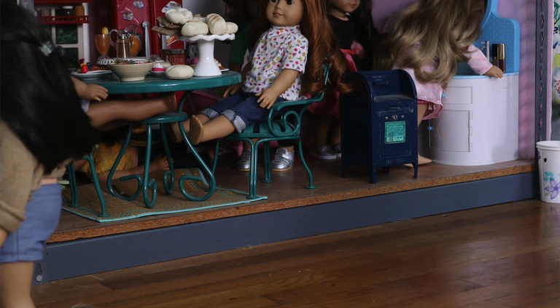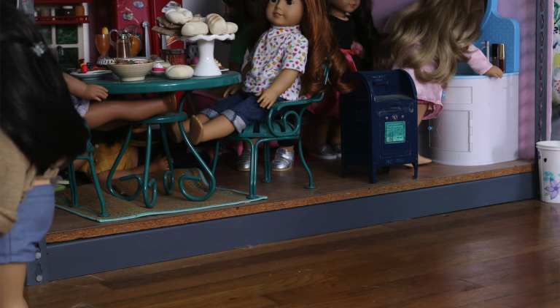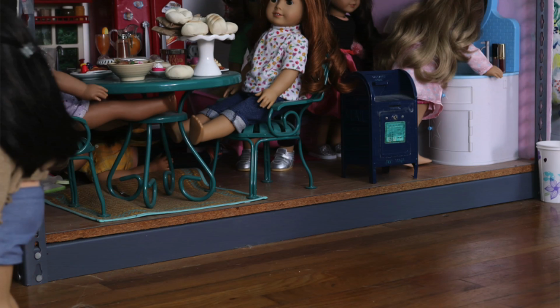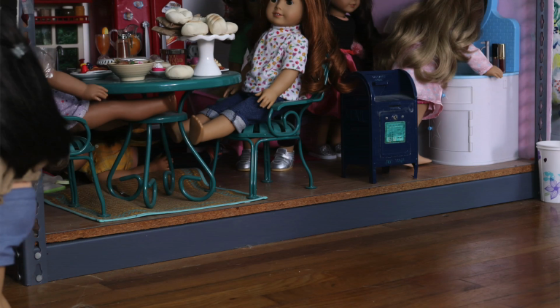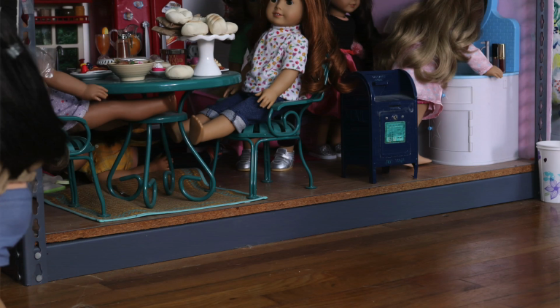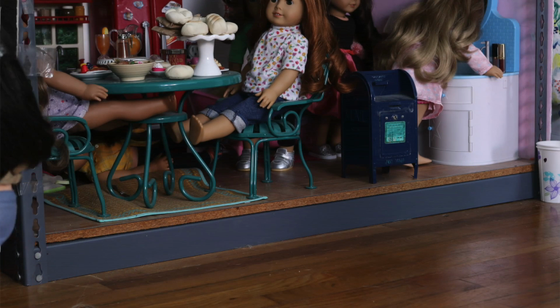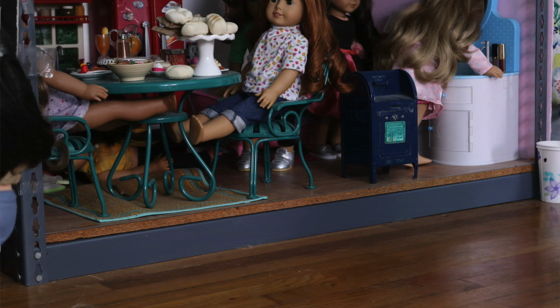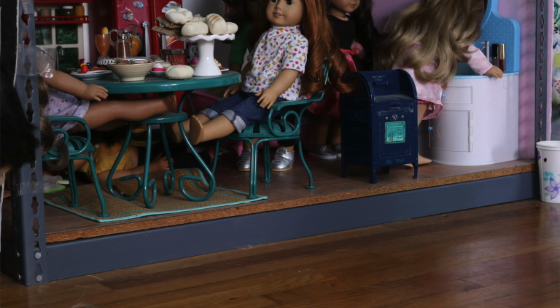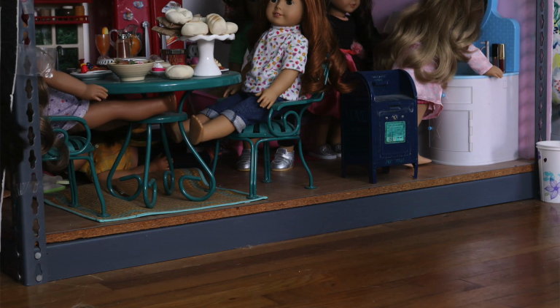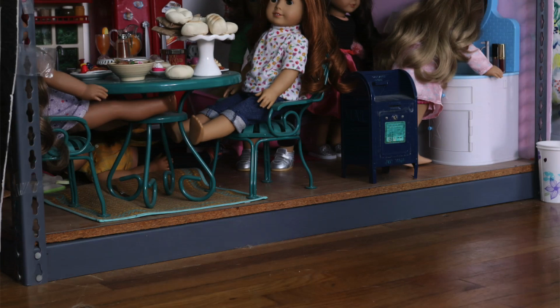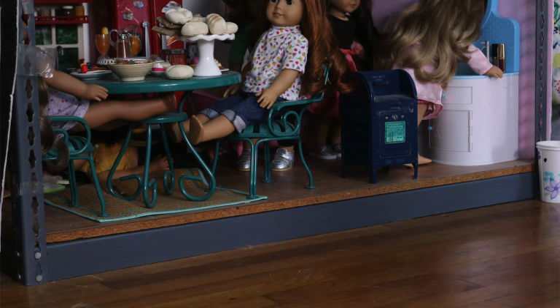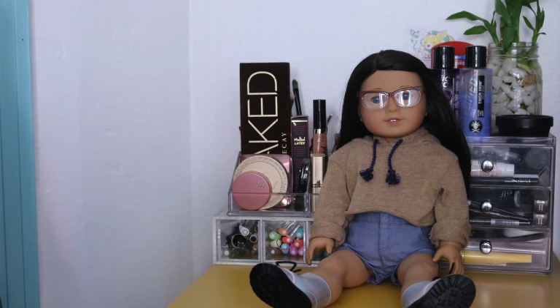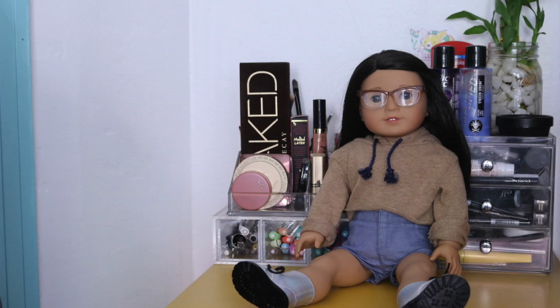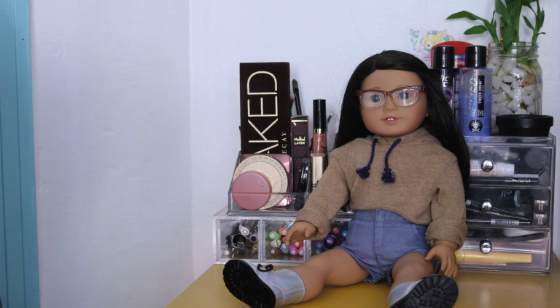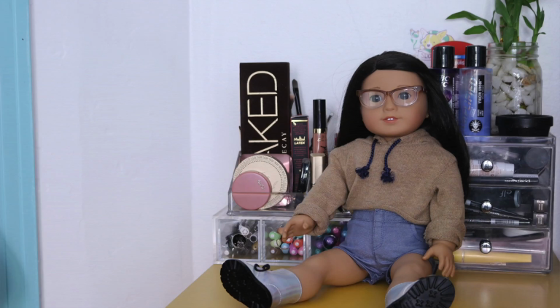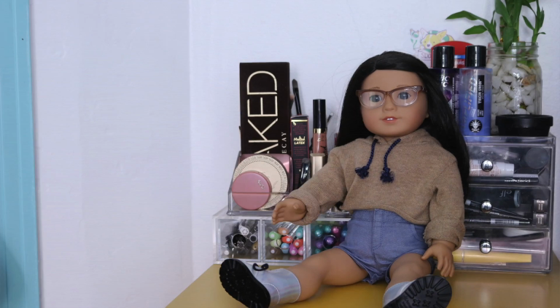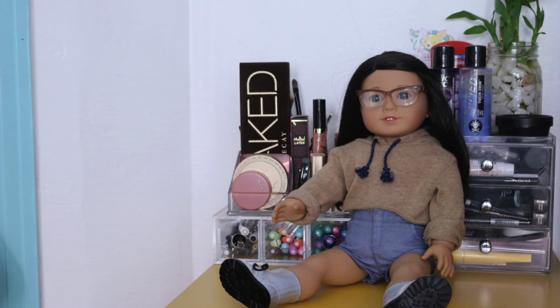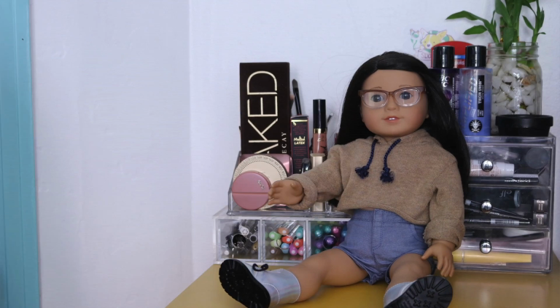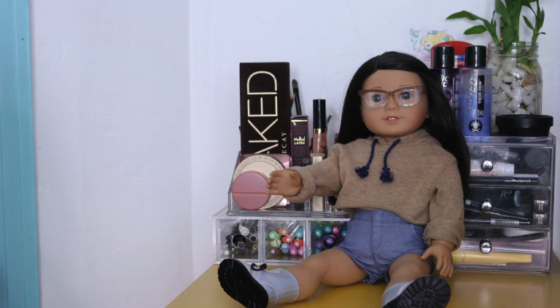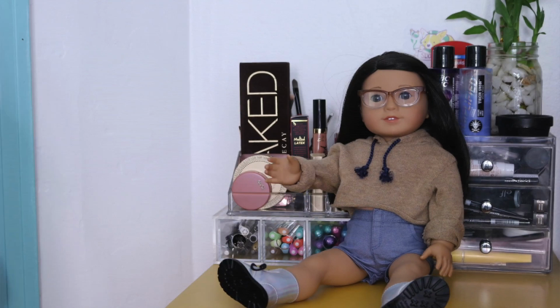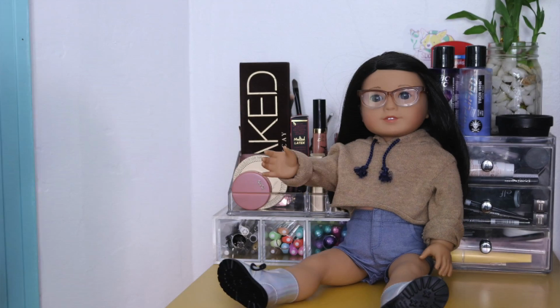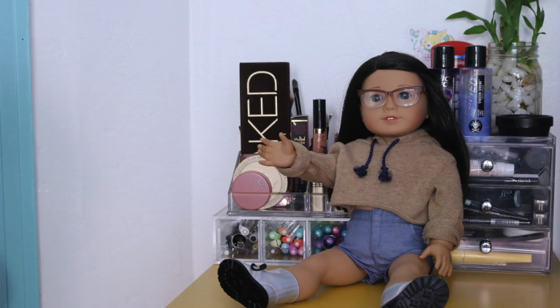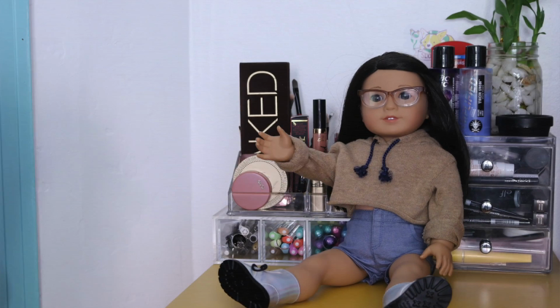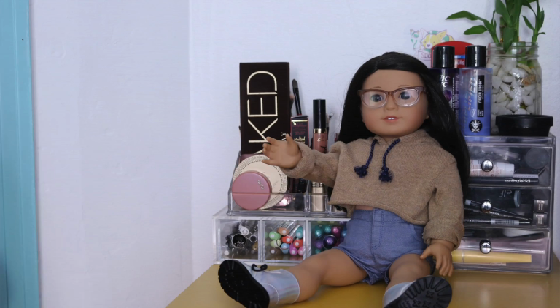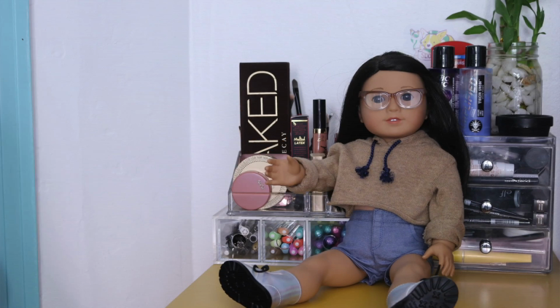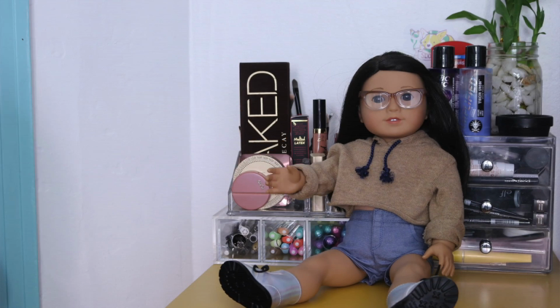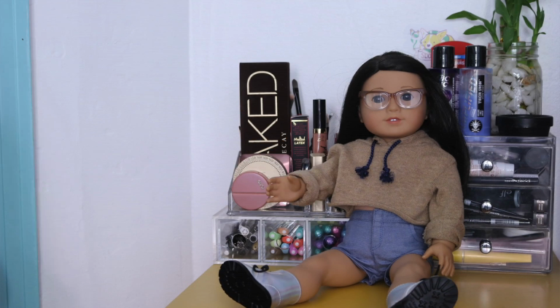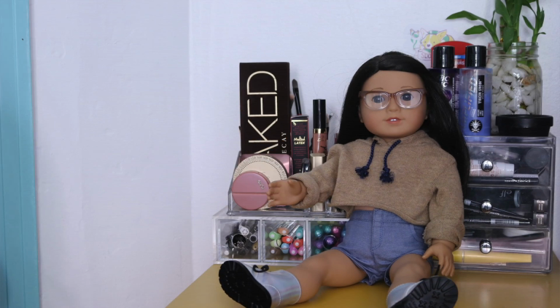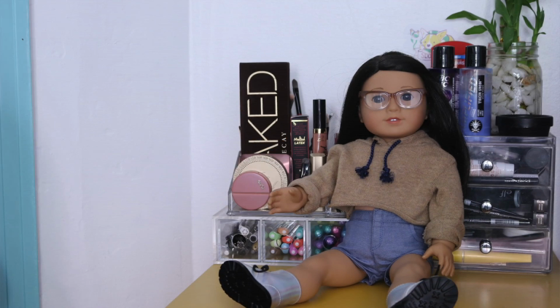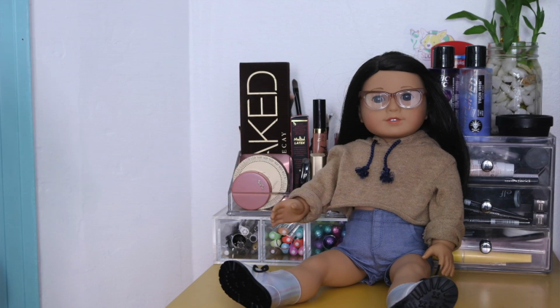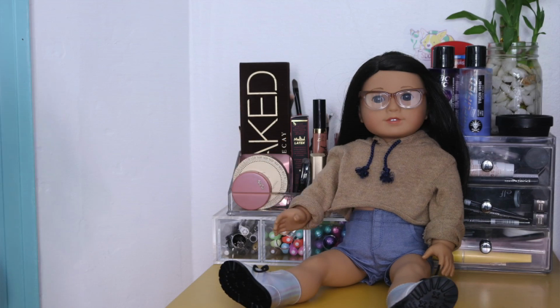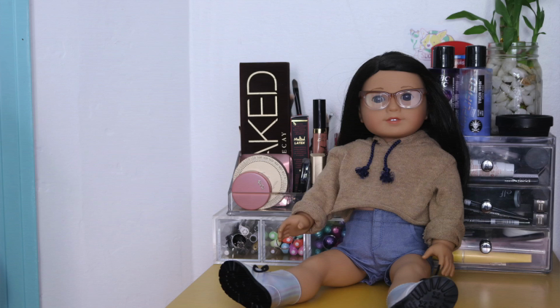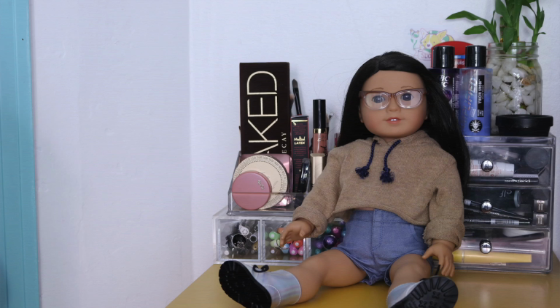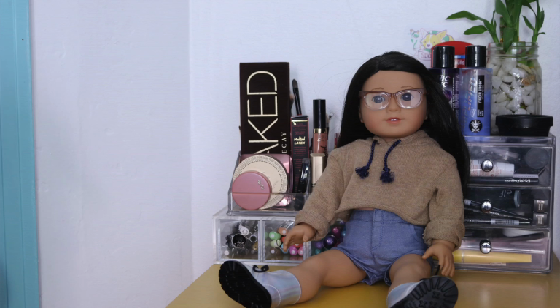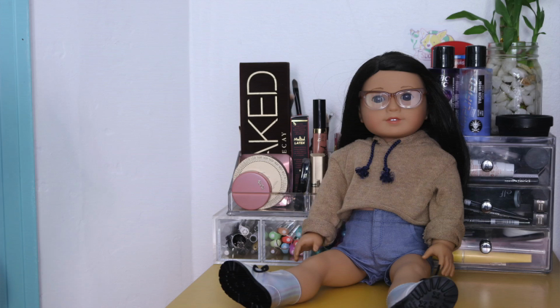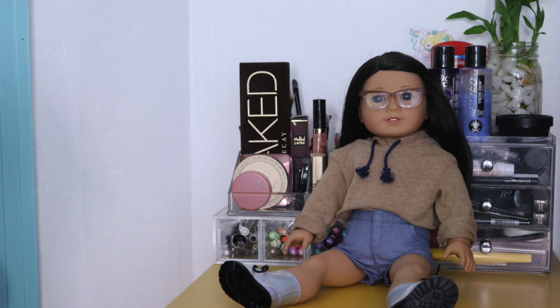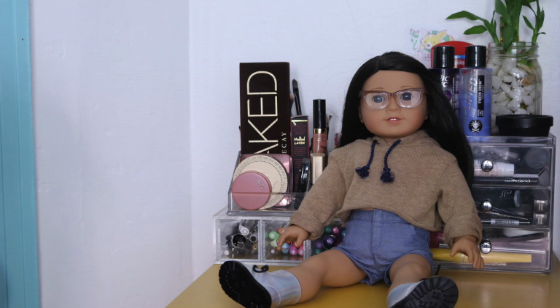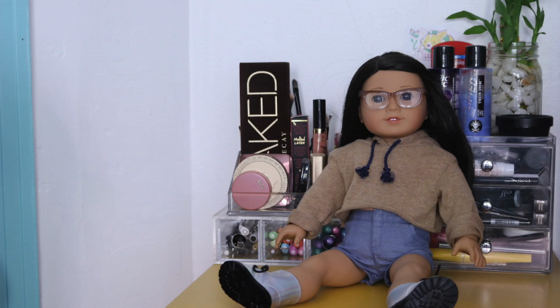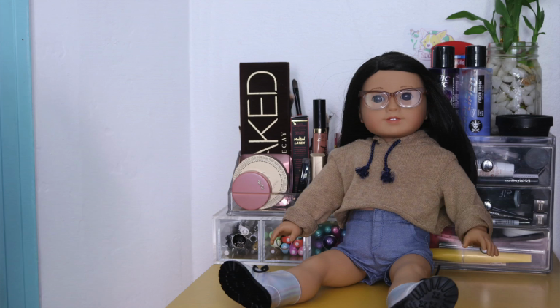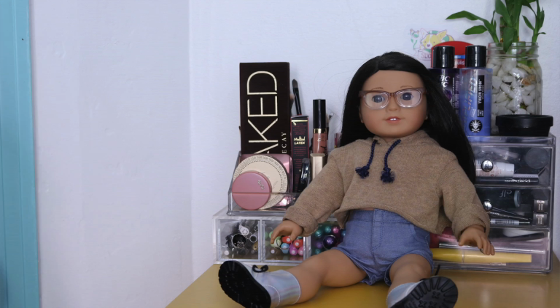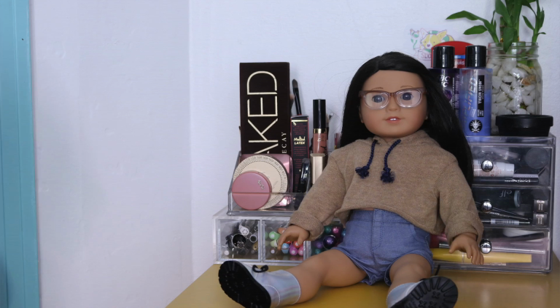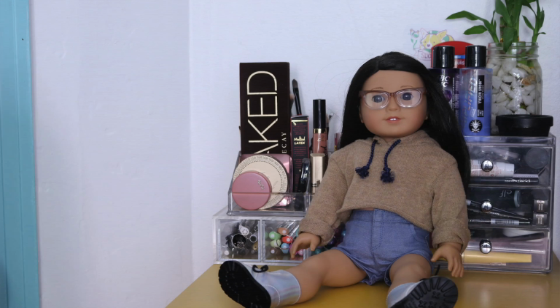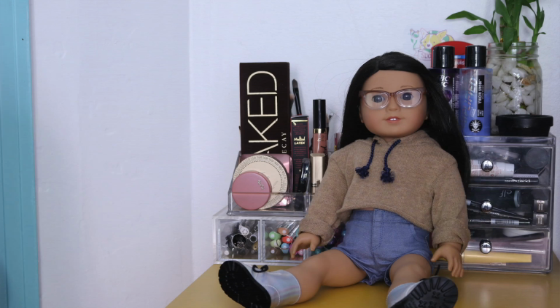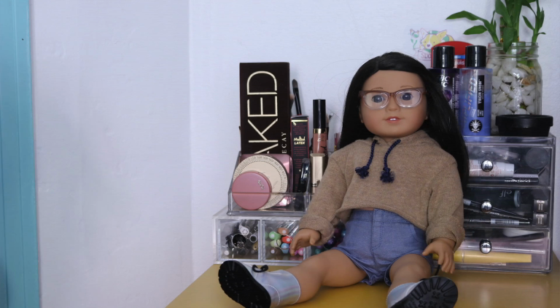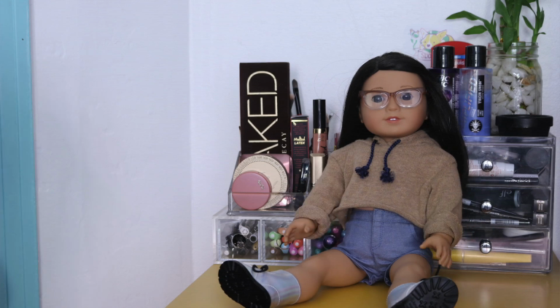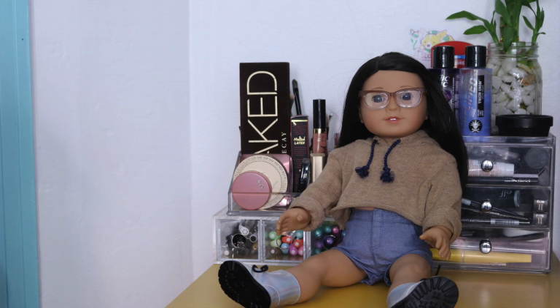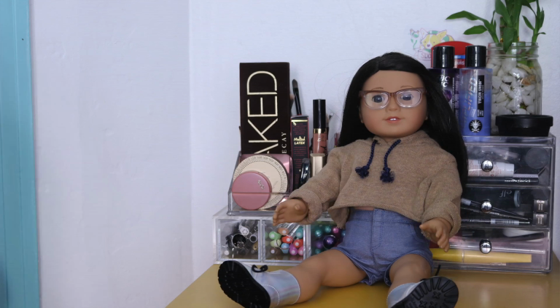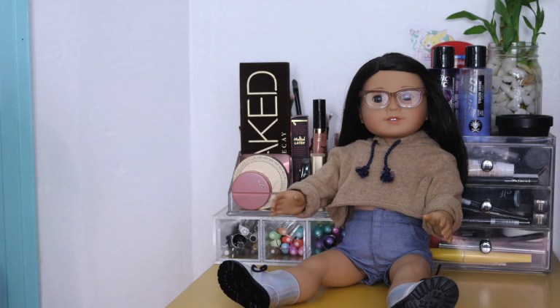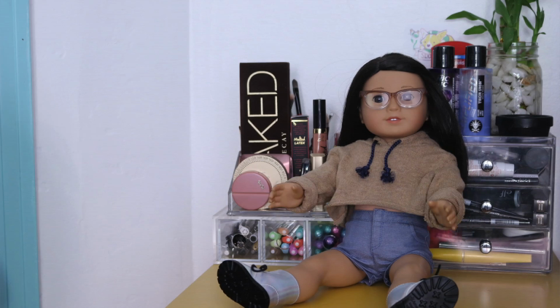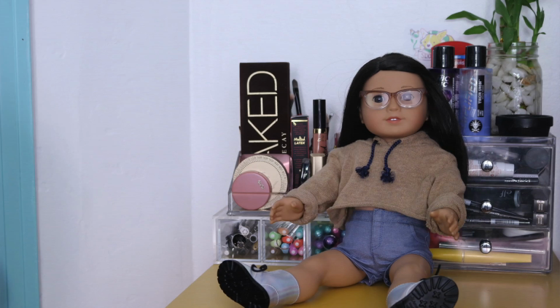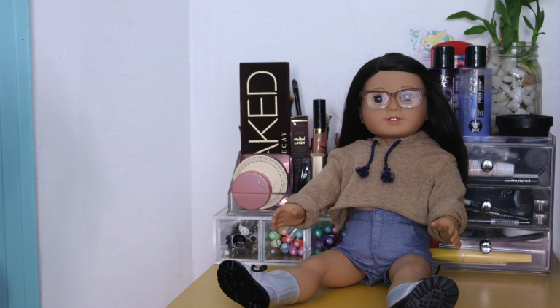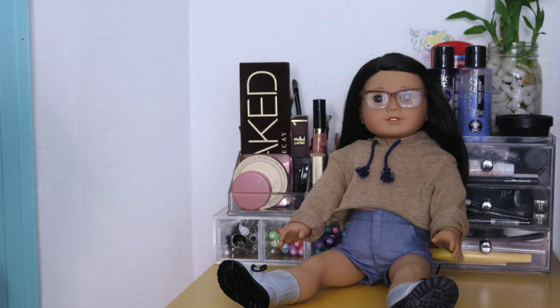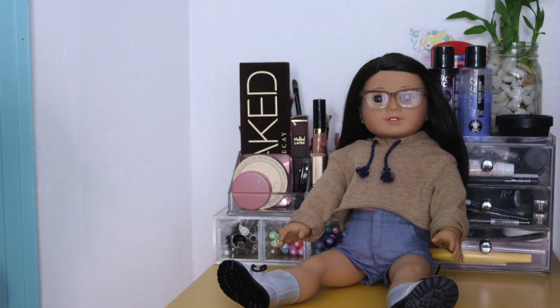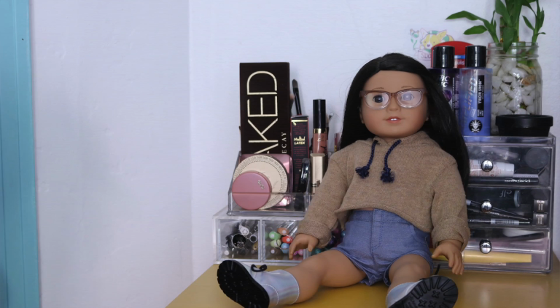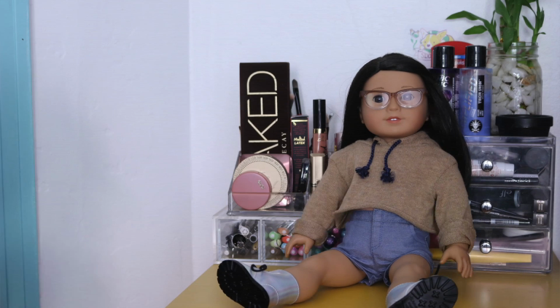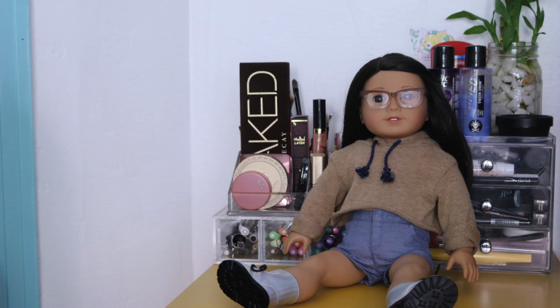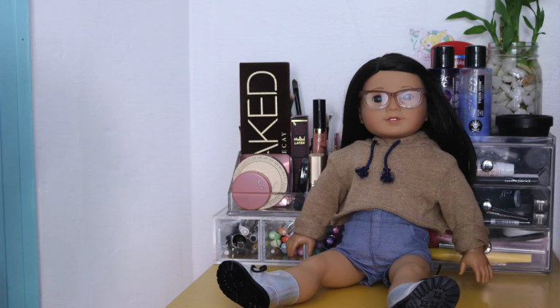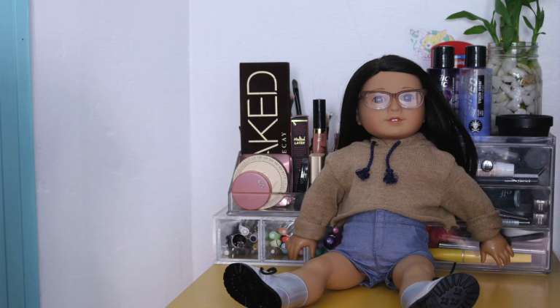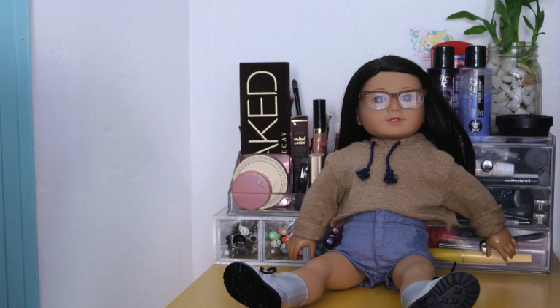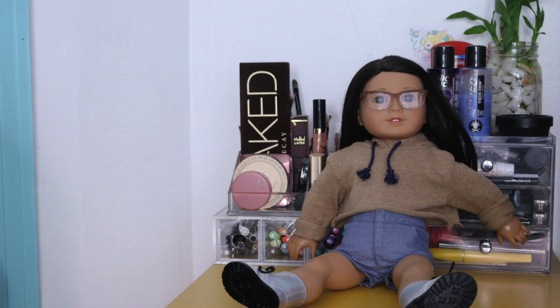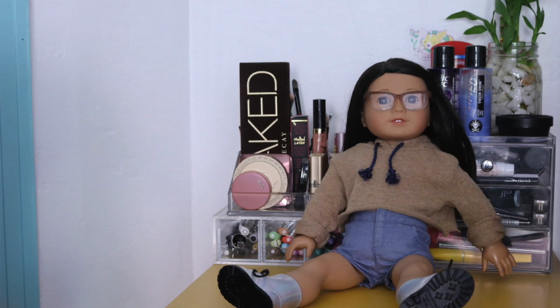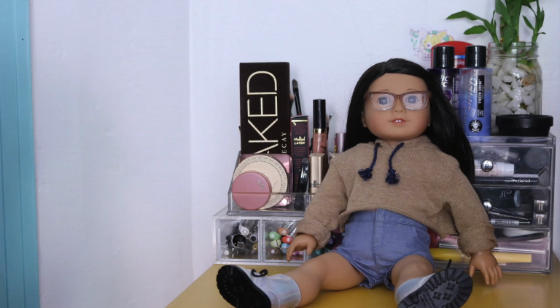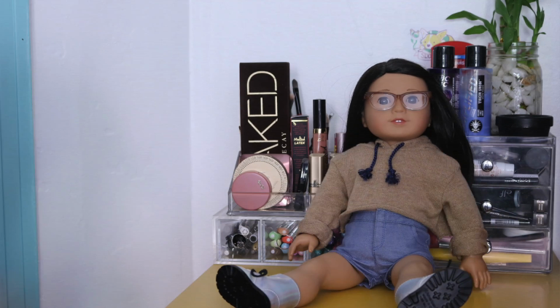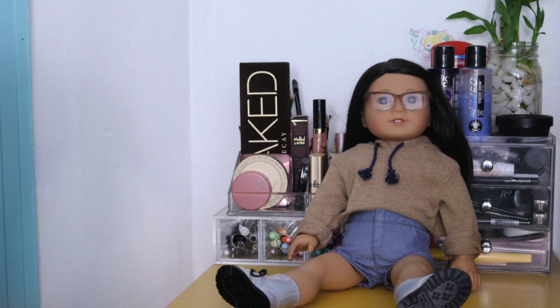Moving on. Here is Sammy's makeup. All the money not spent on us, the dolls, was spent here.